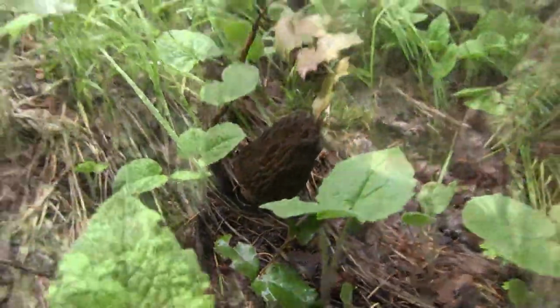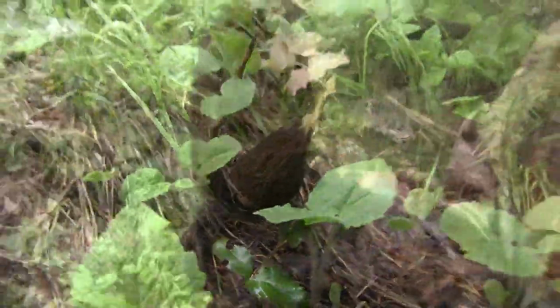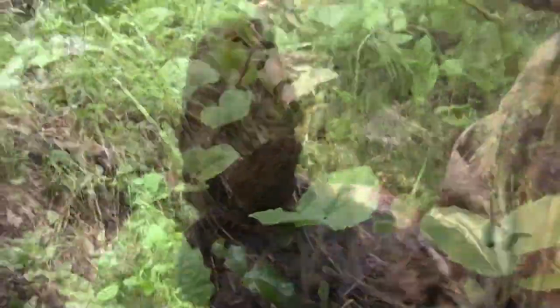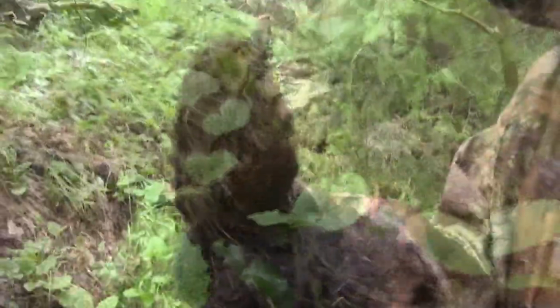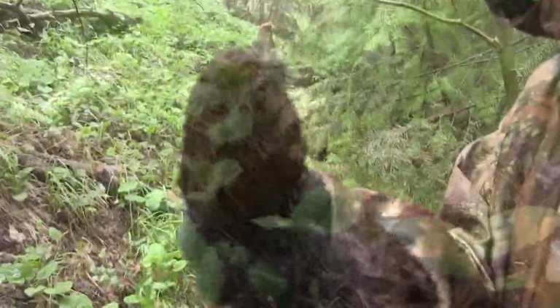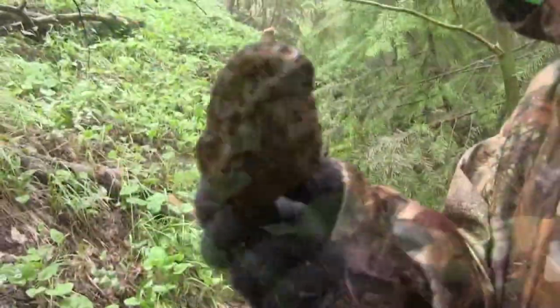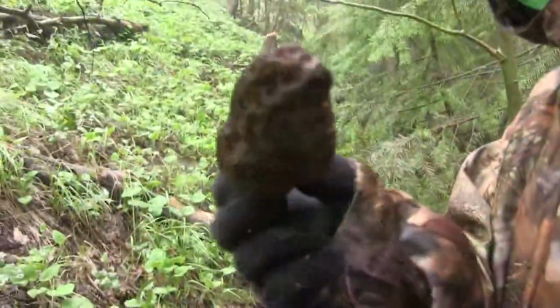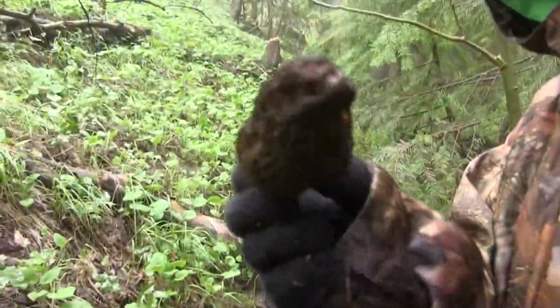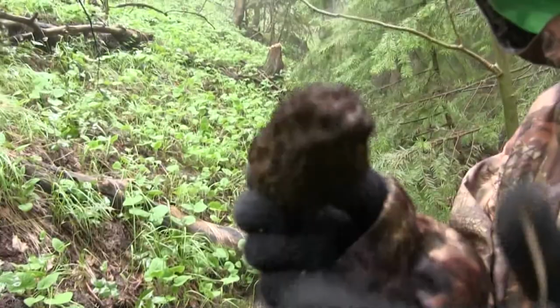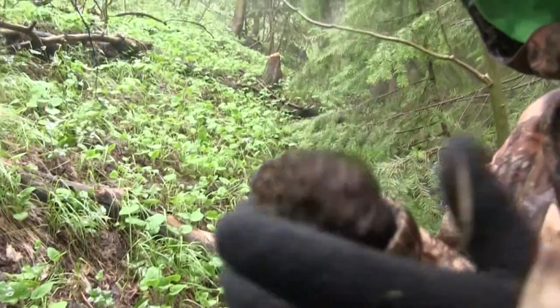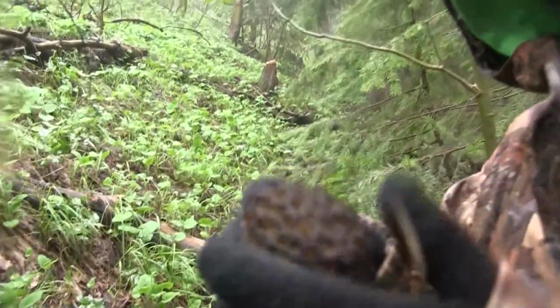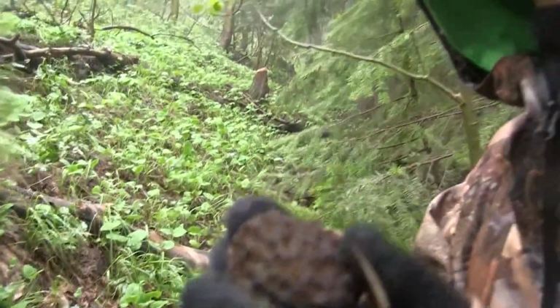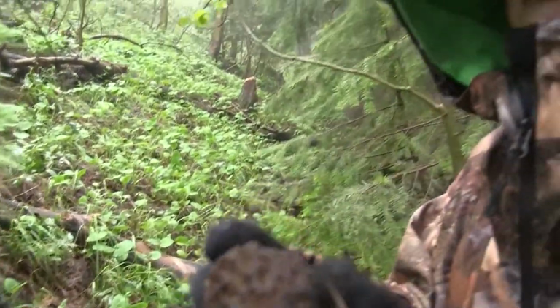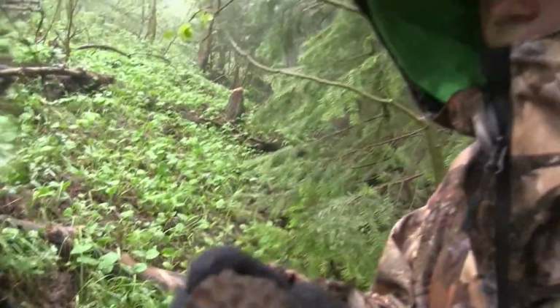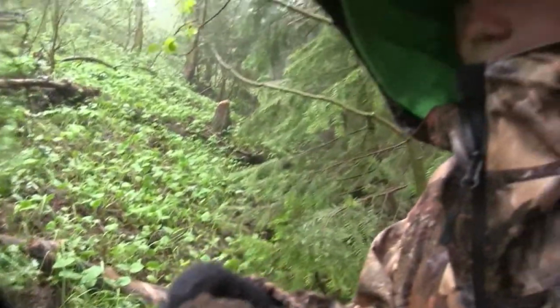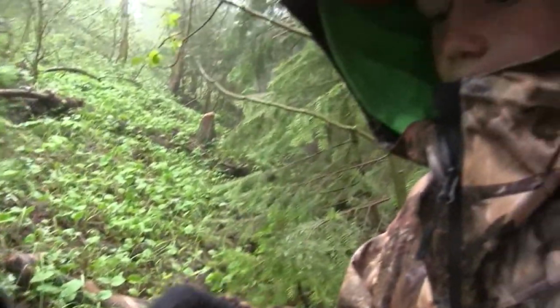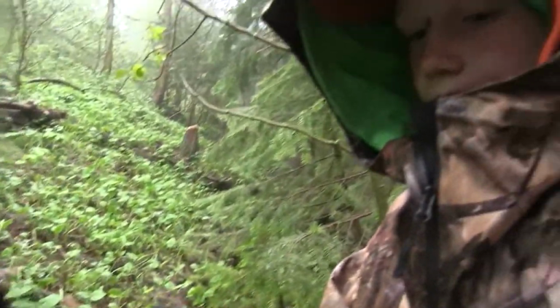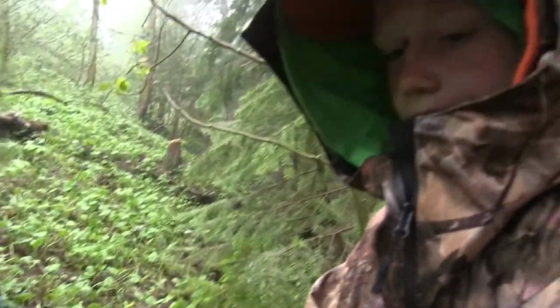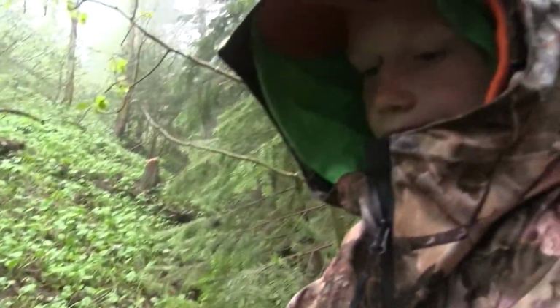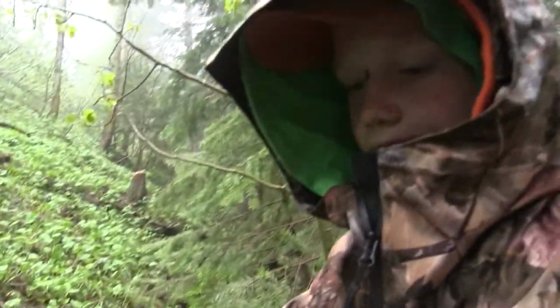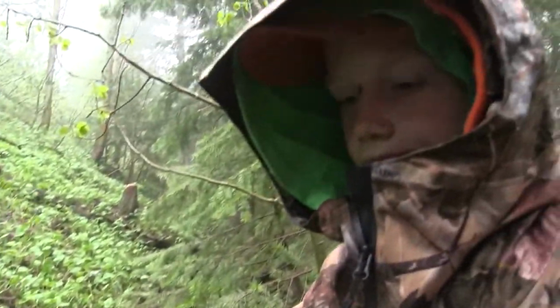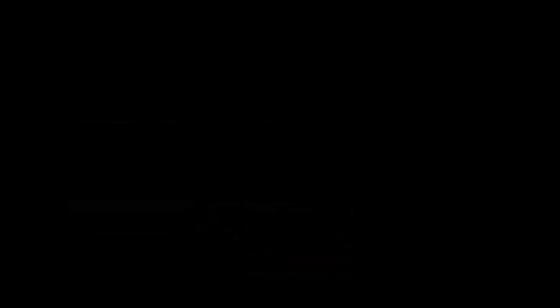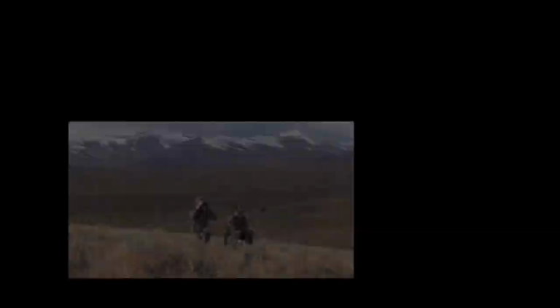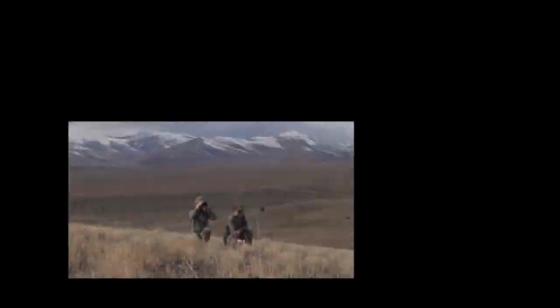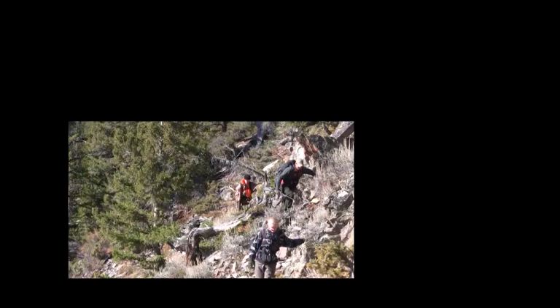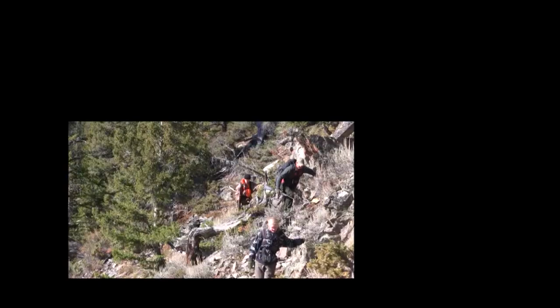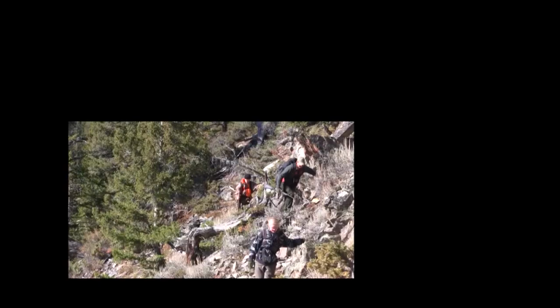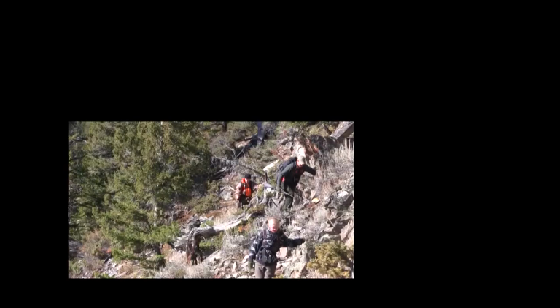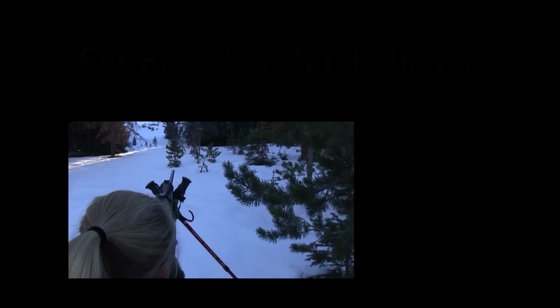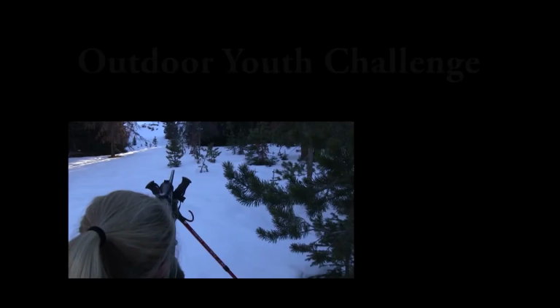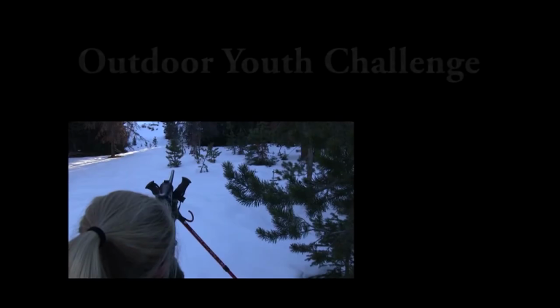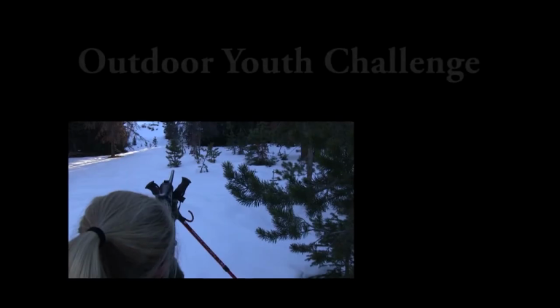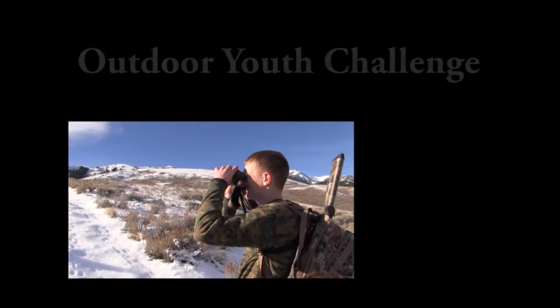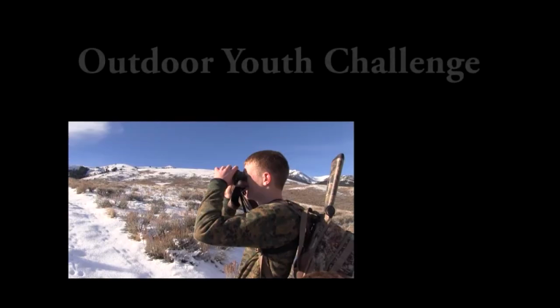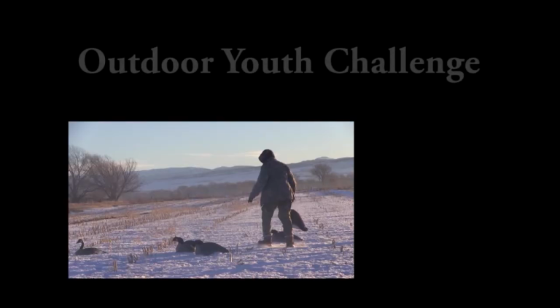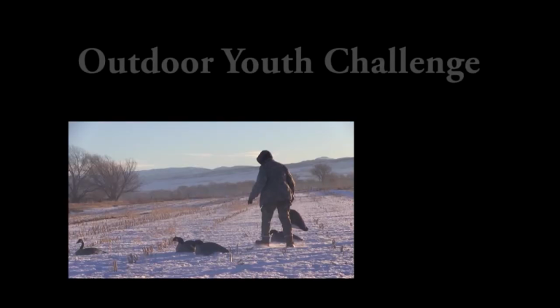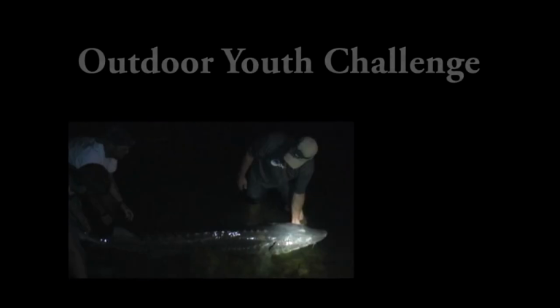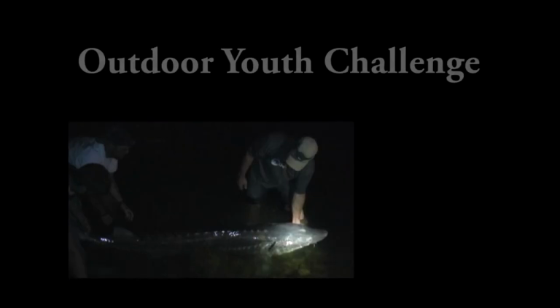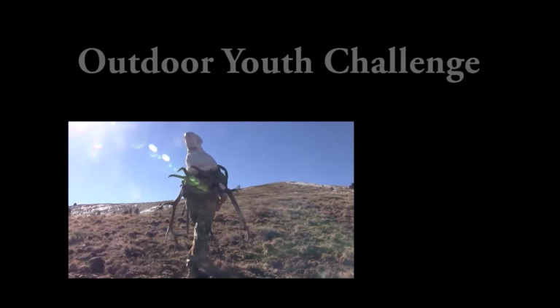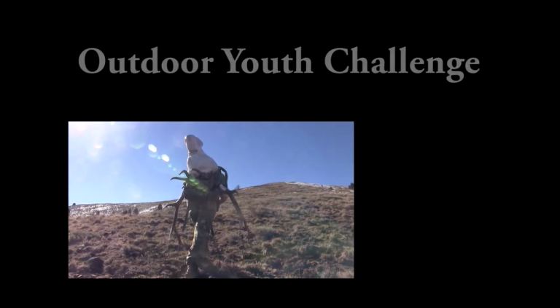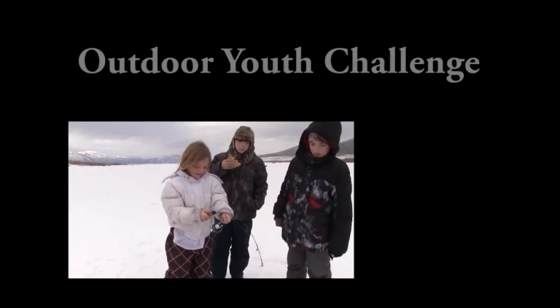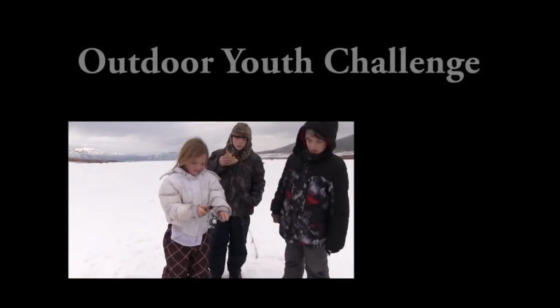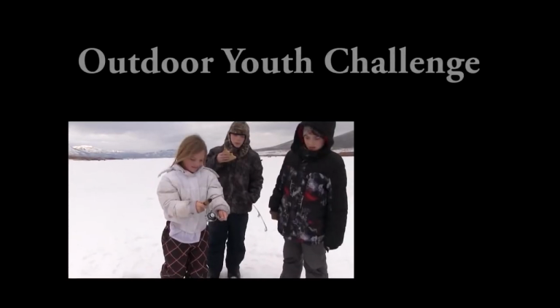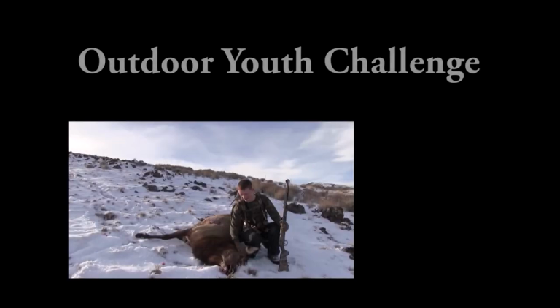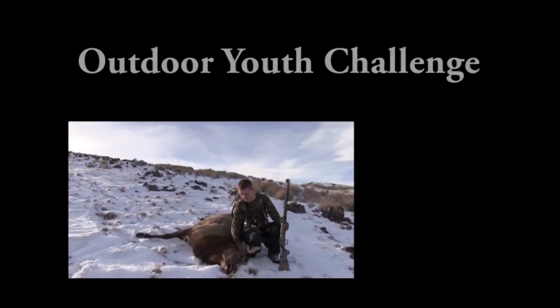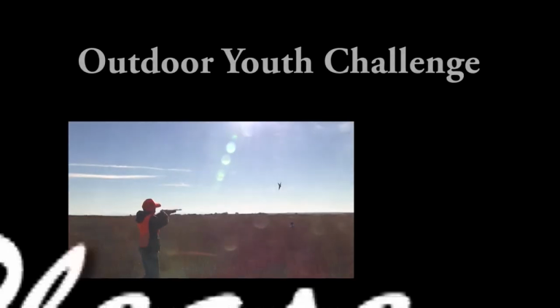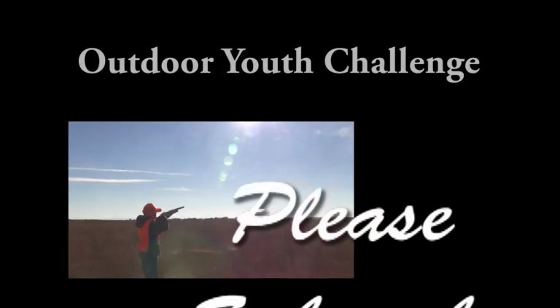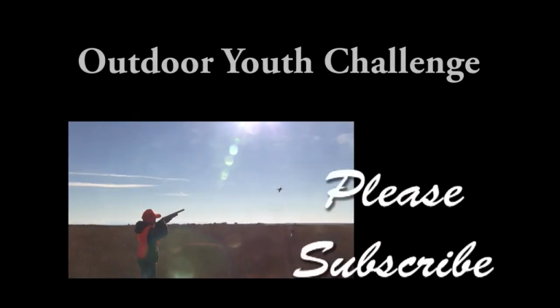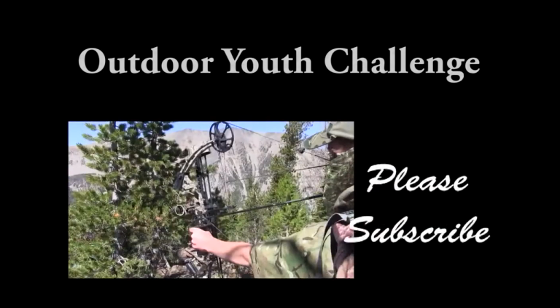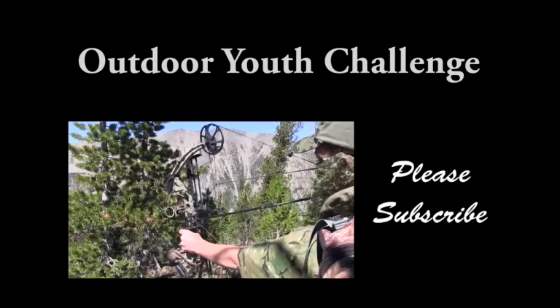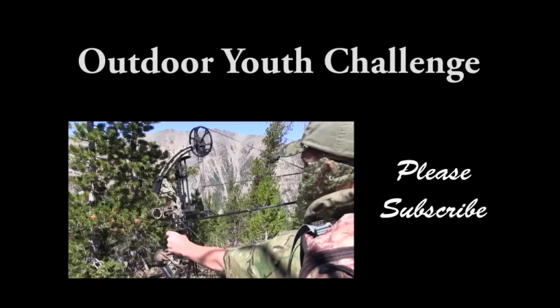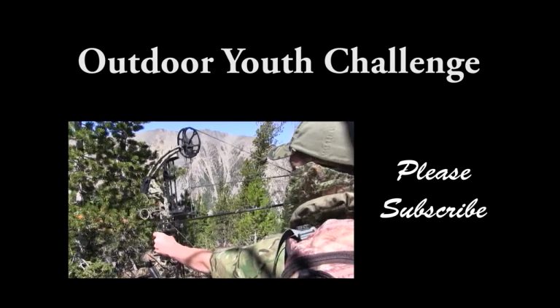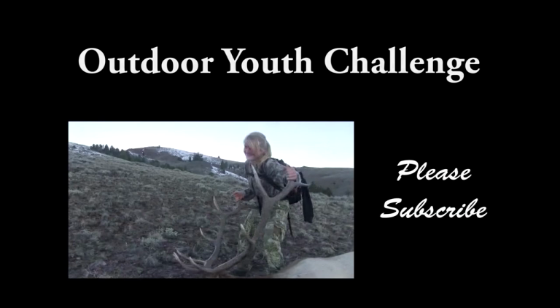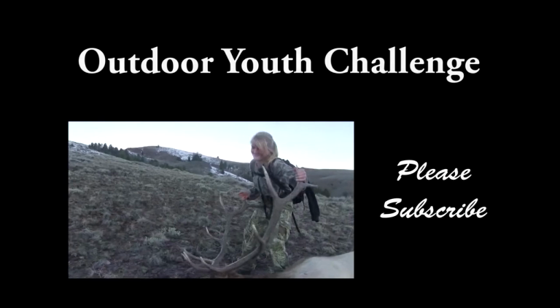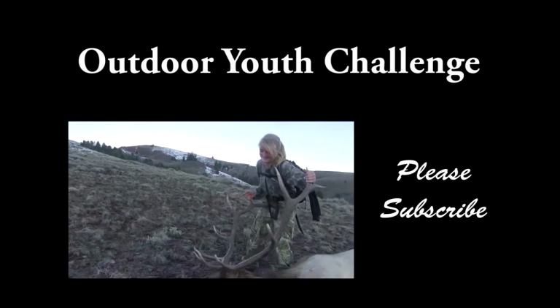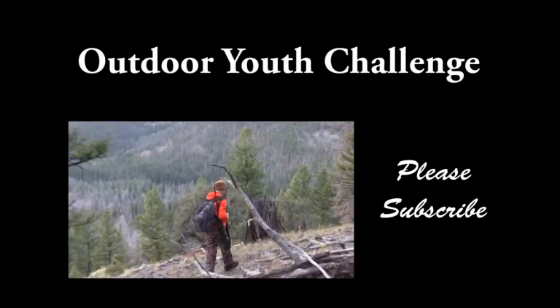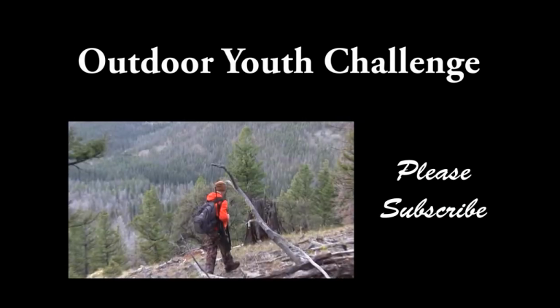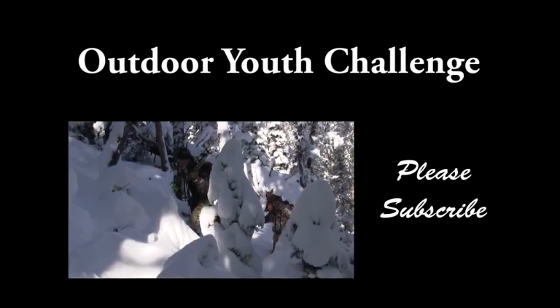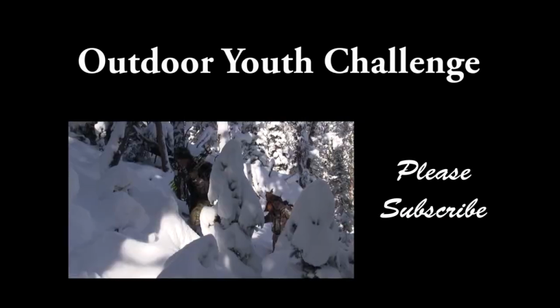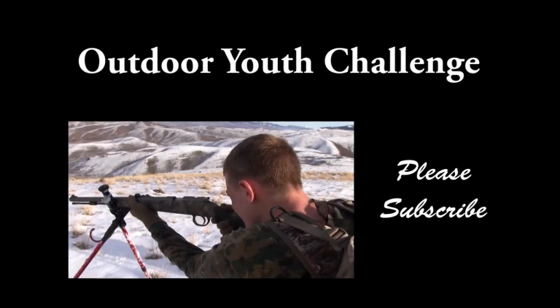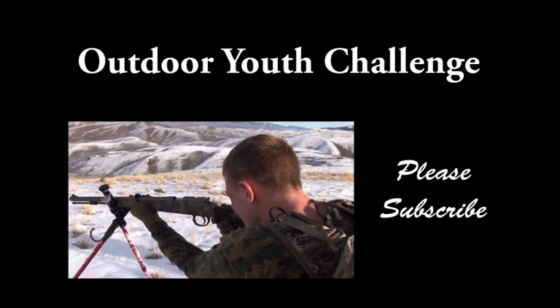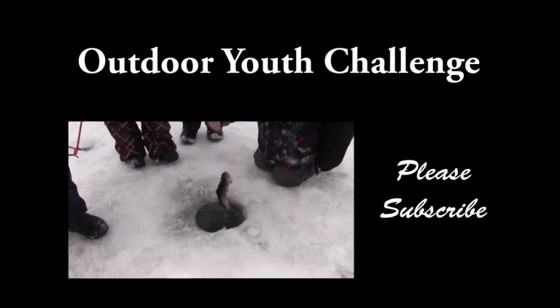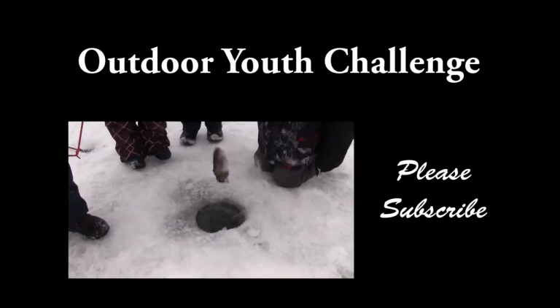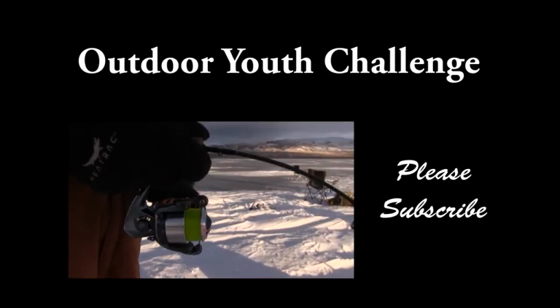If you liked what you saw, please subscribe to the Outdoor Youth Challenge YouTube channel.